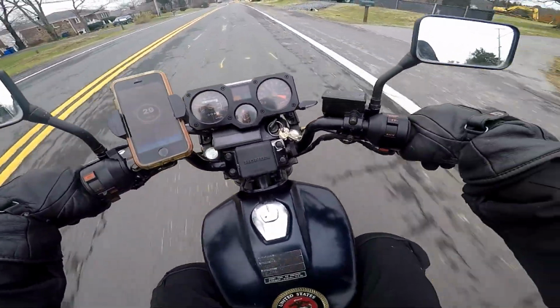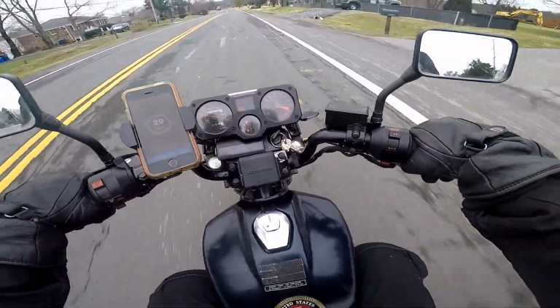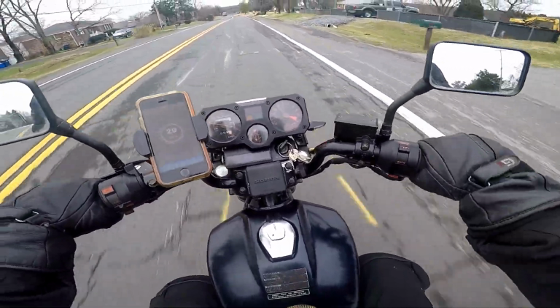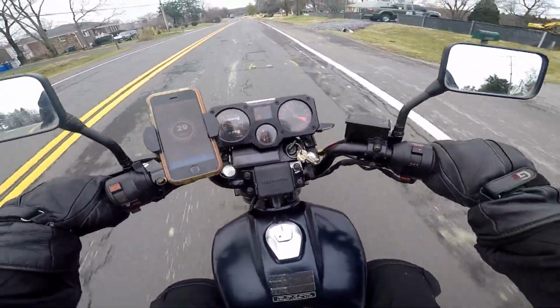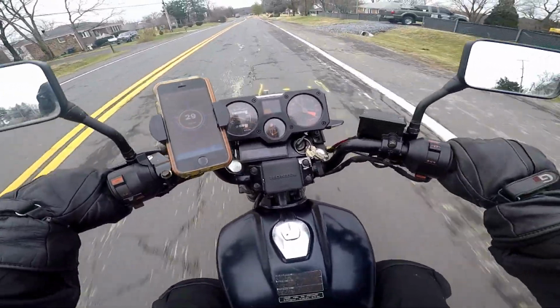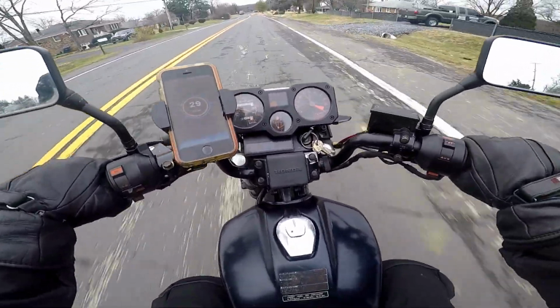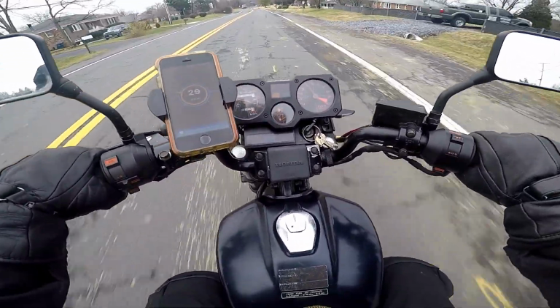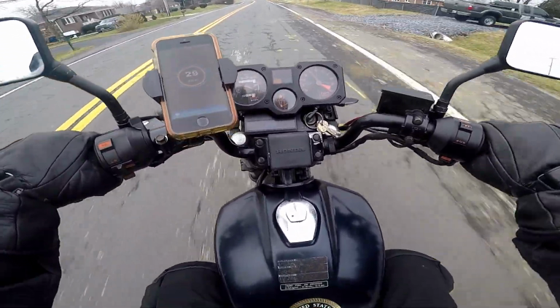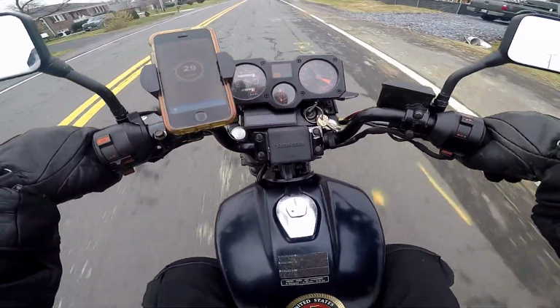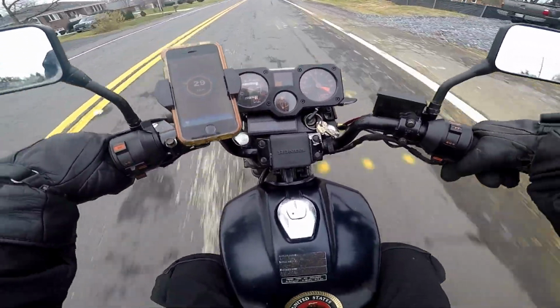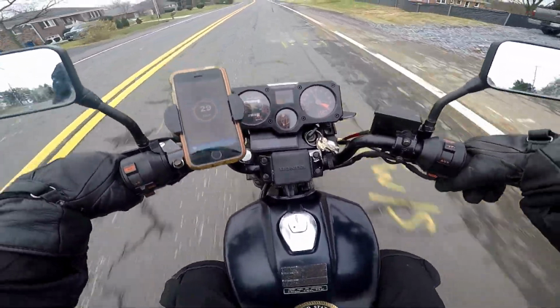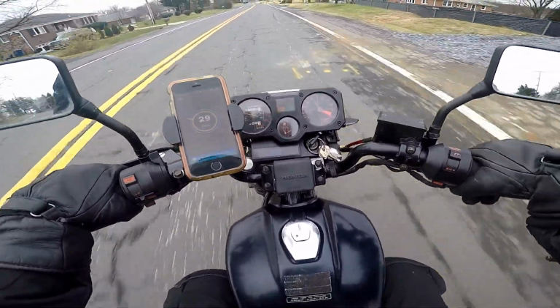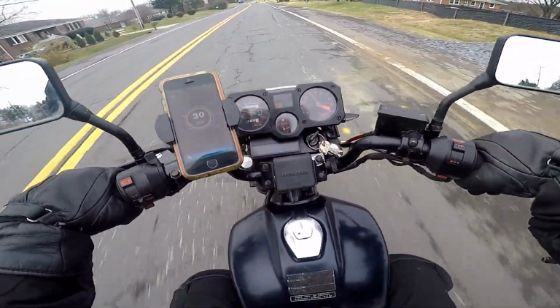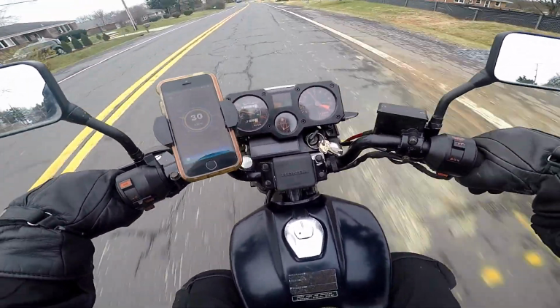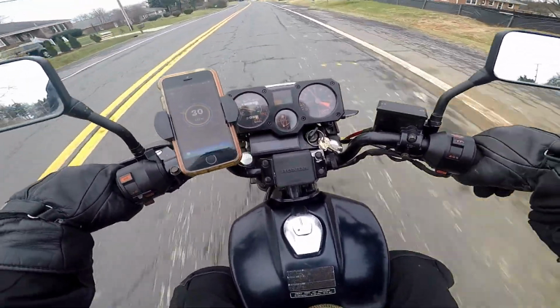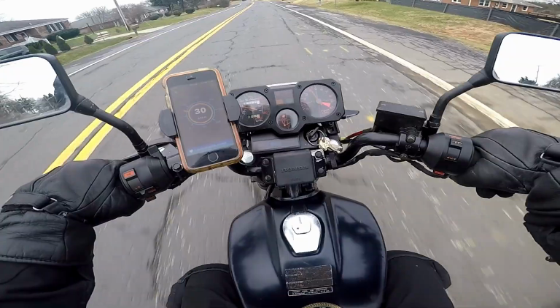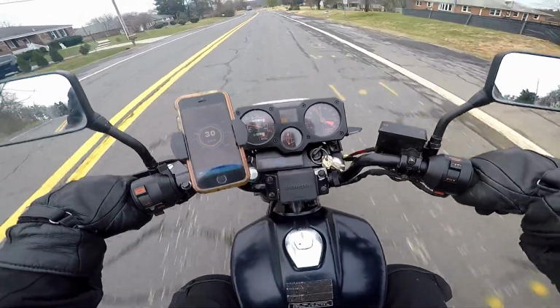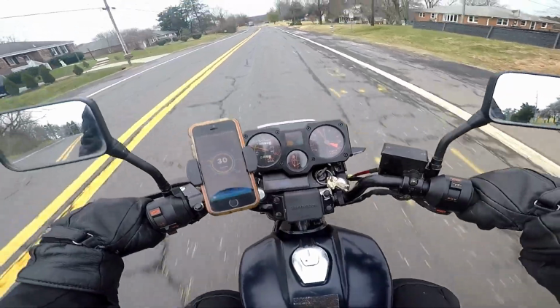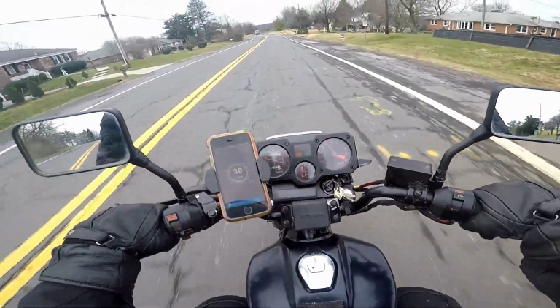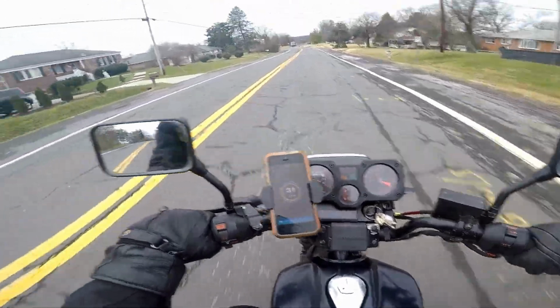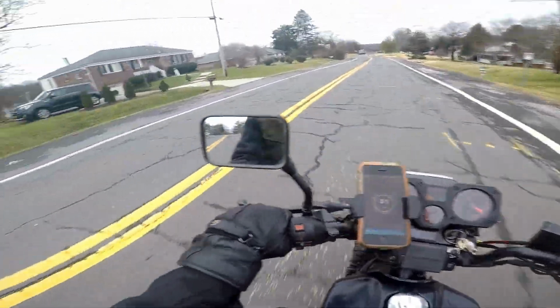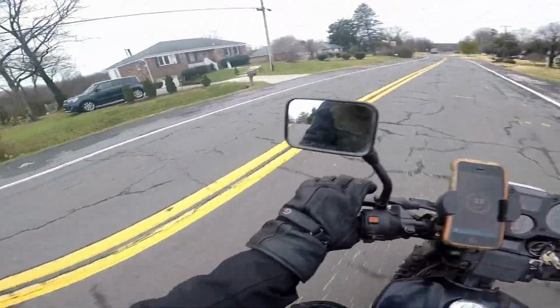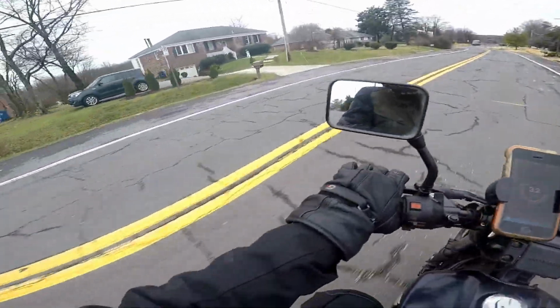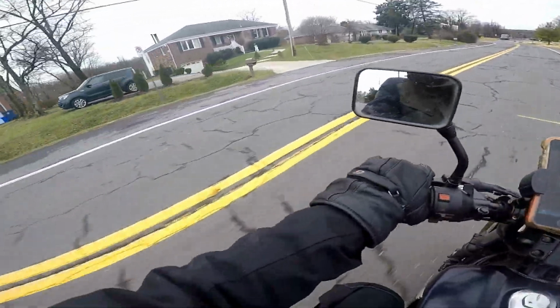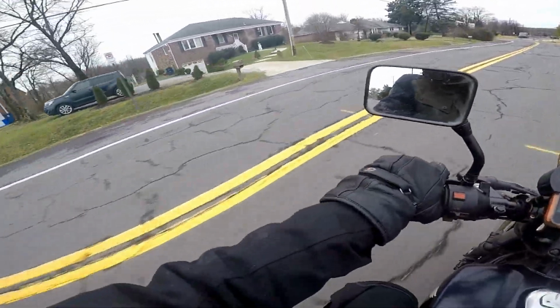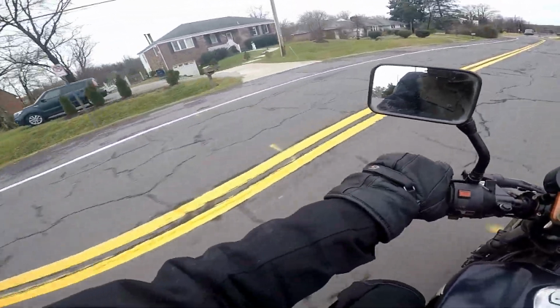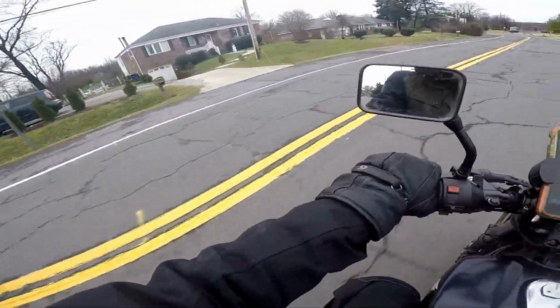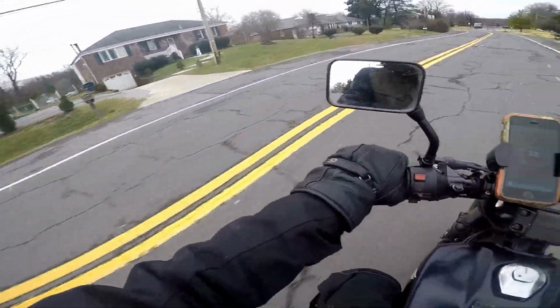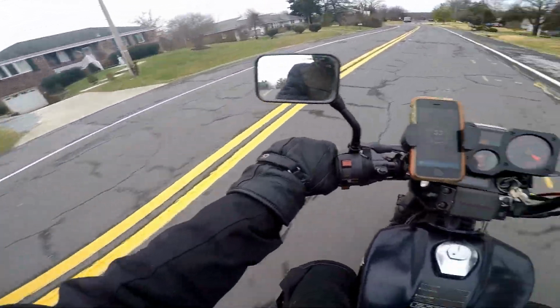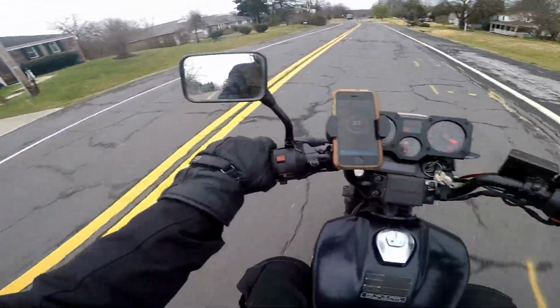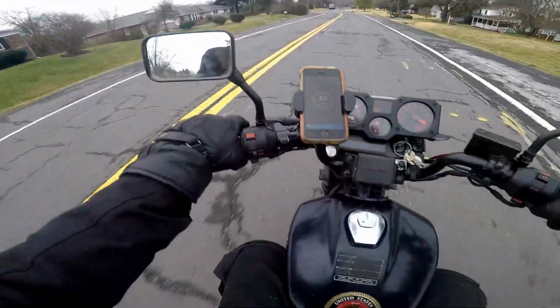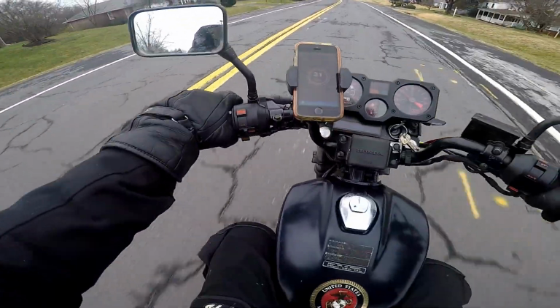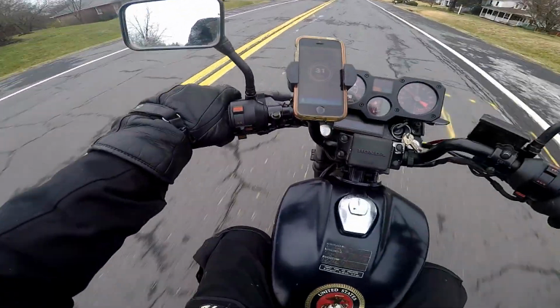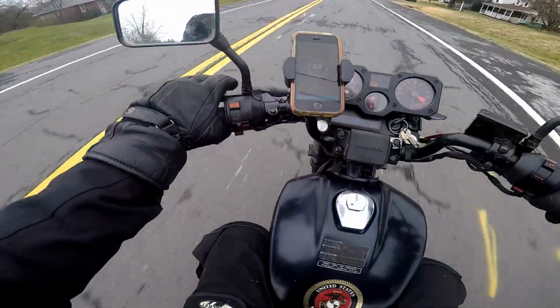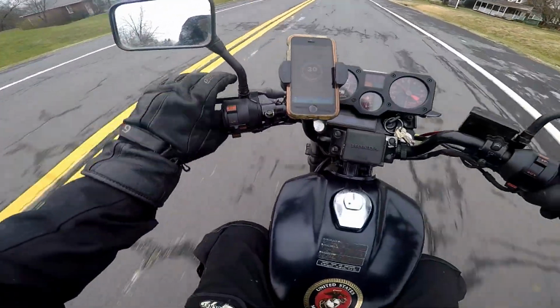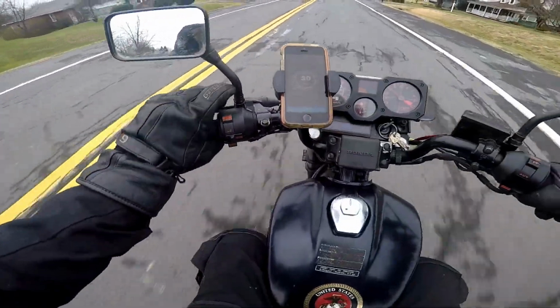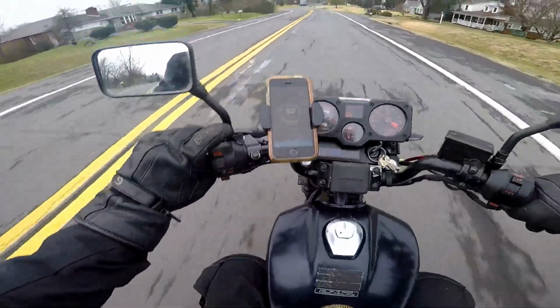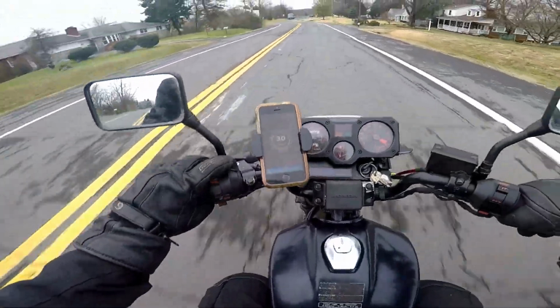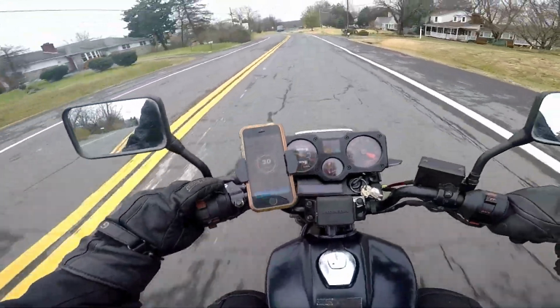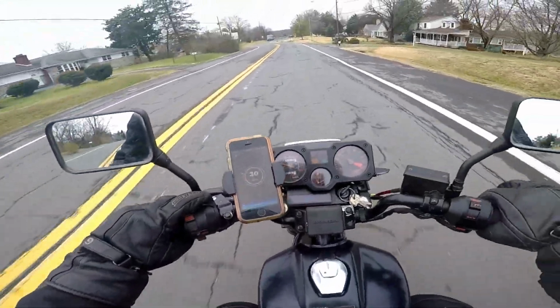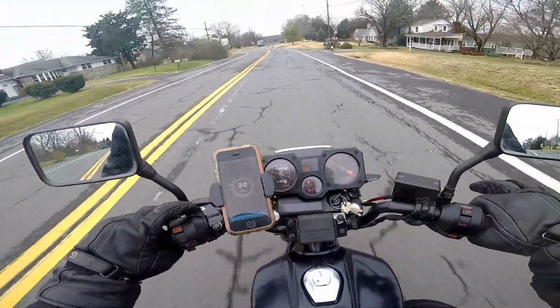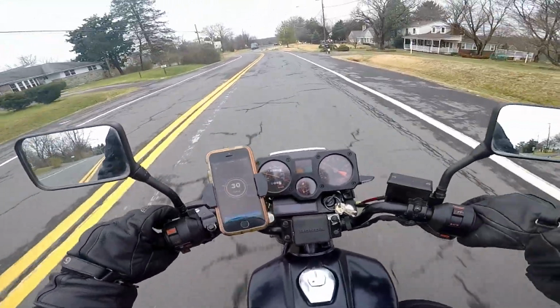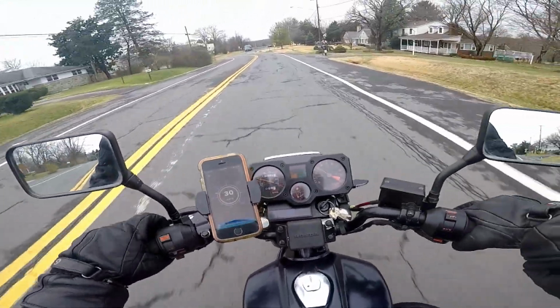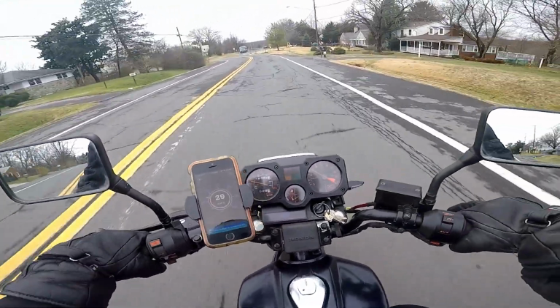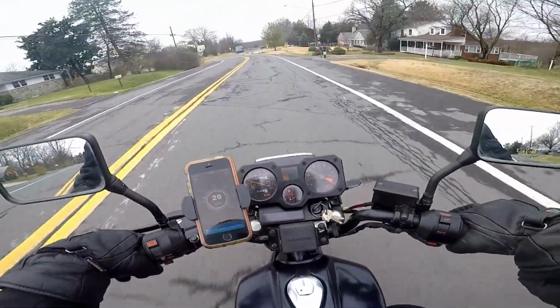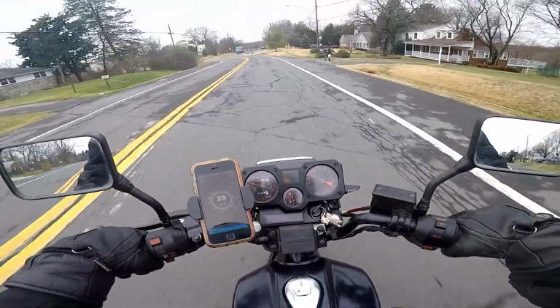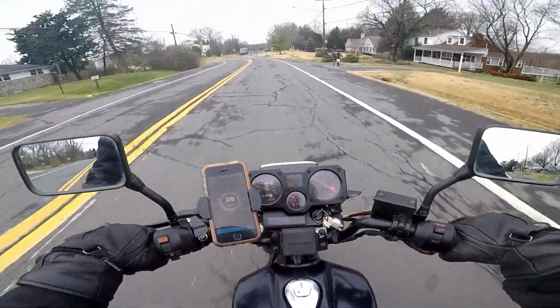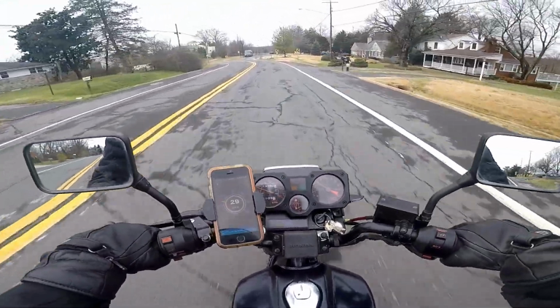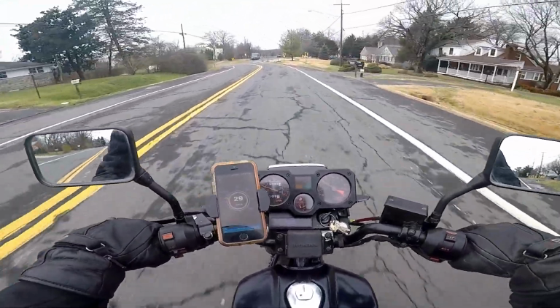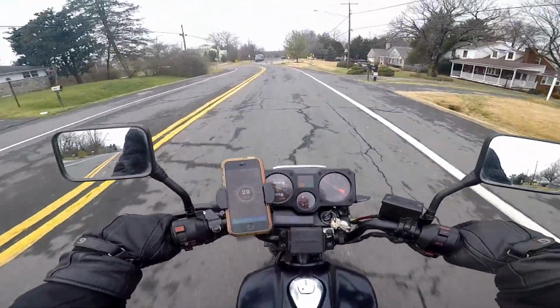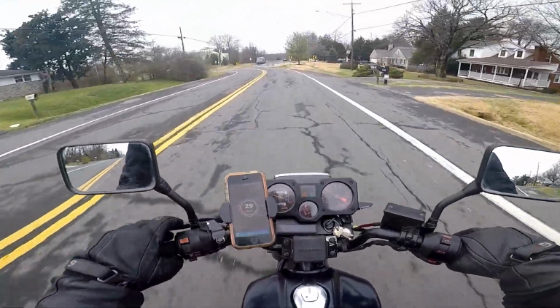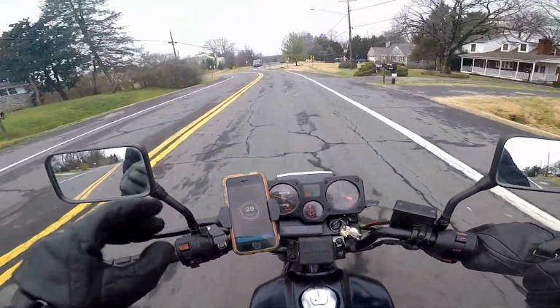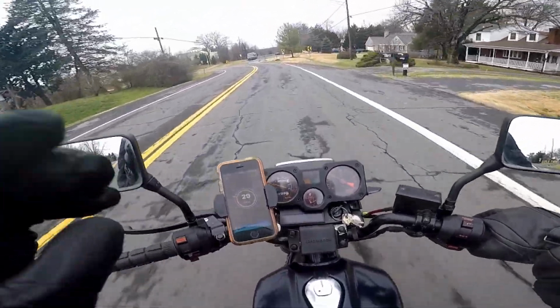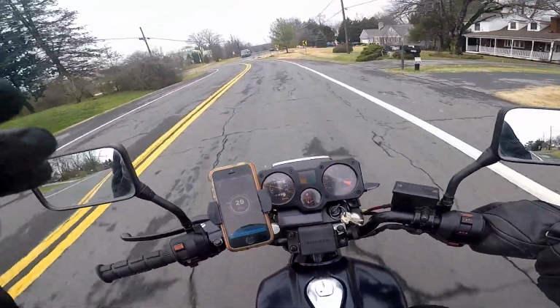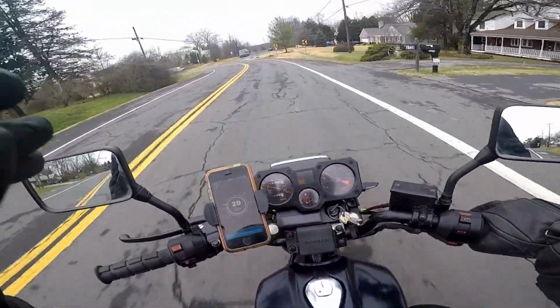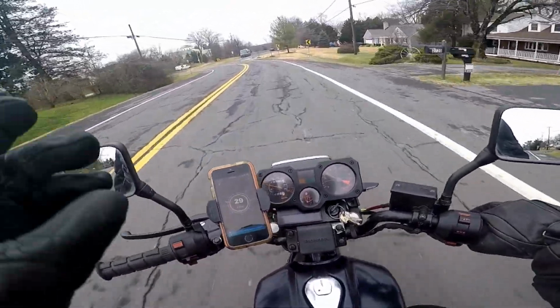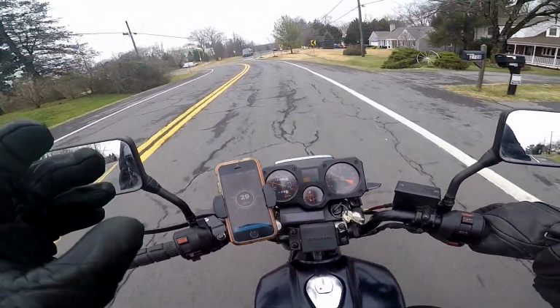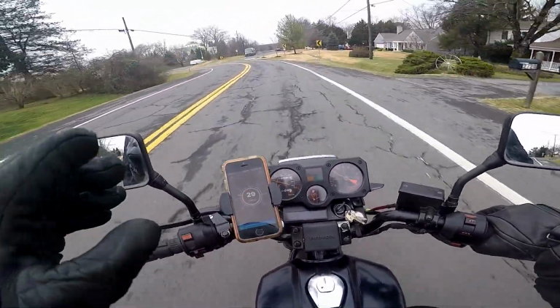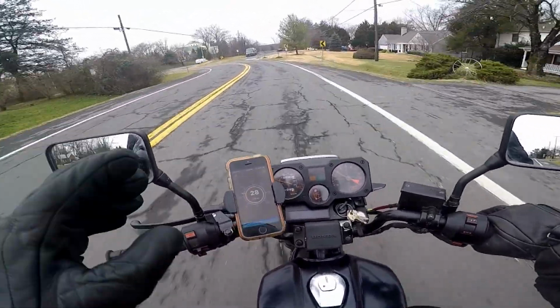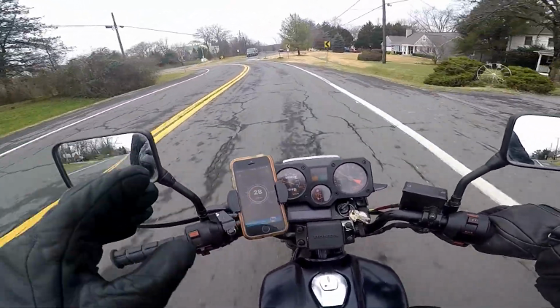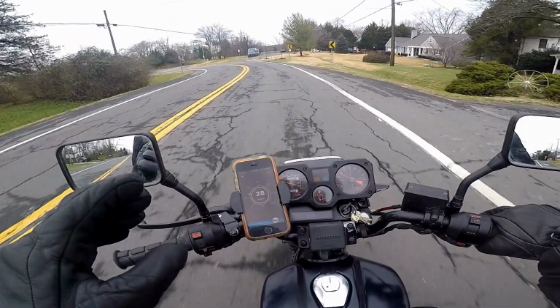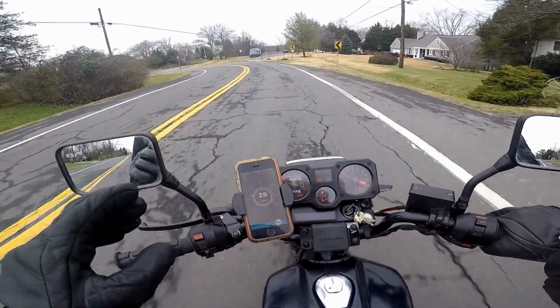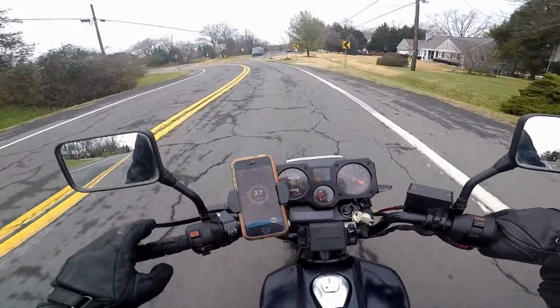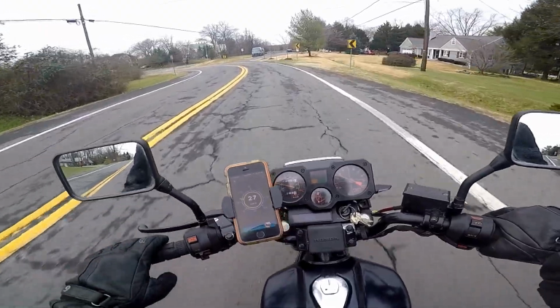It seems like it's lagging, but now it's clearing up. It's just cold — it's not too terribly cold today.